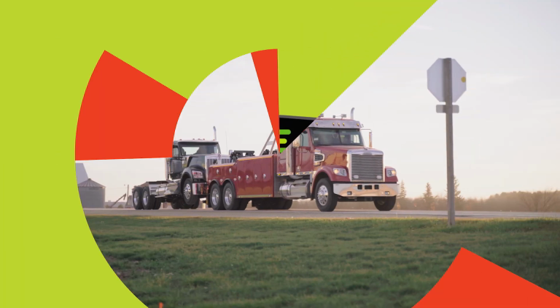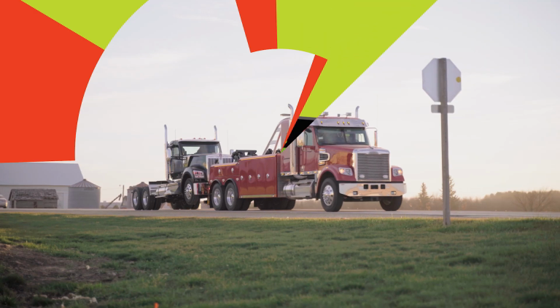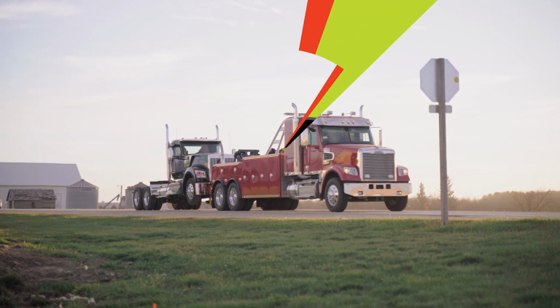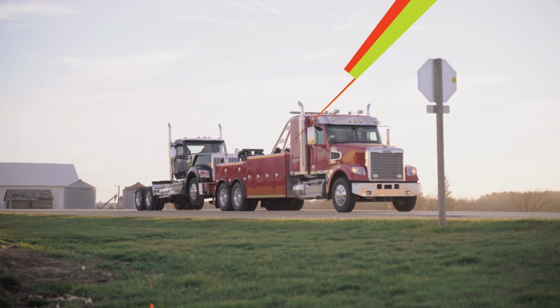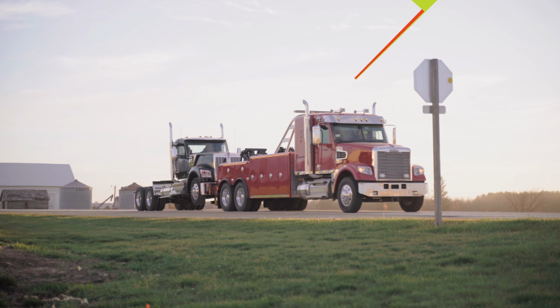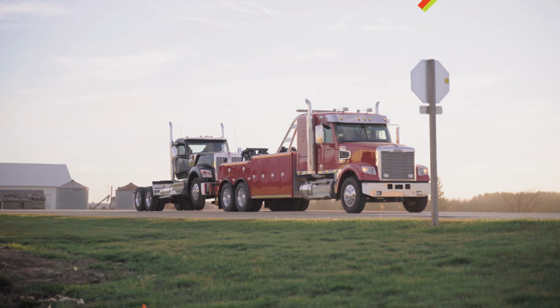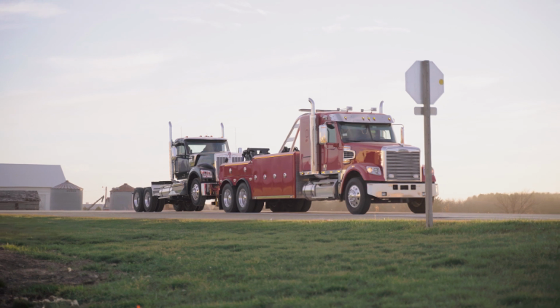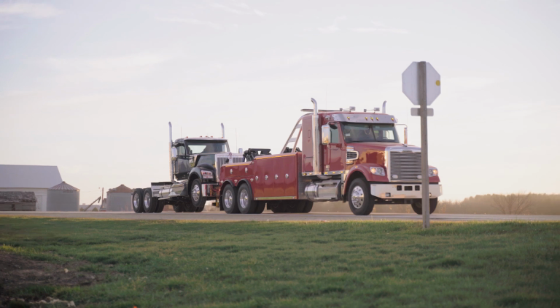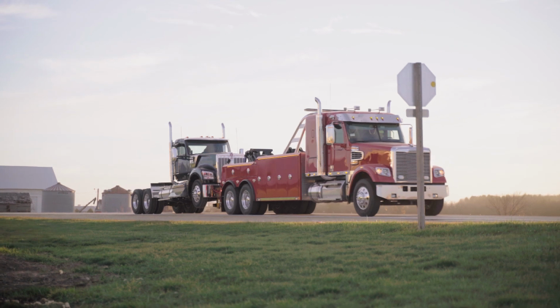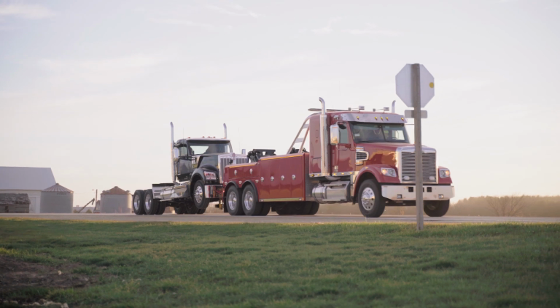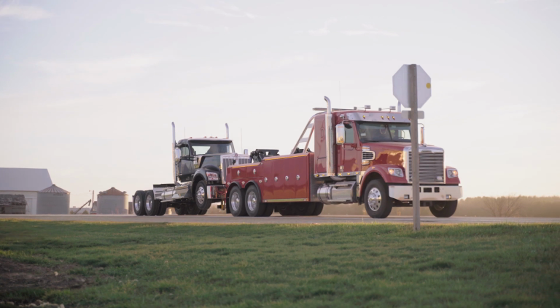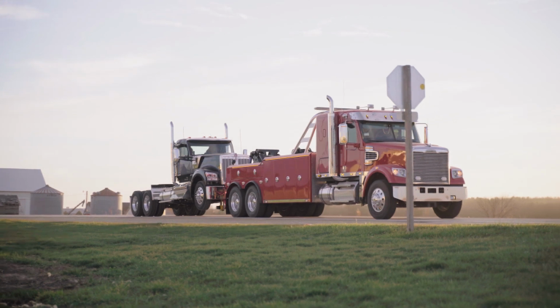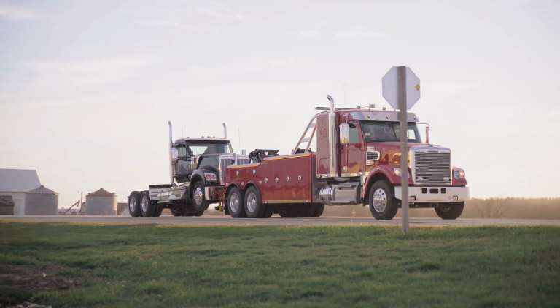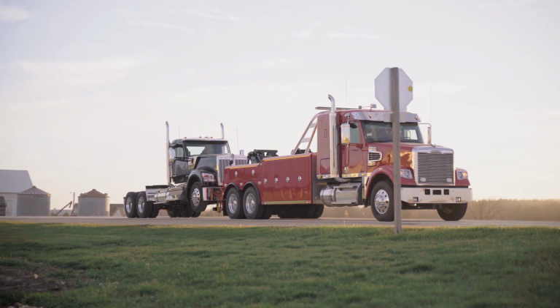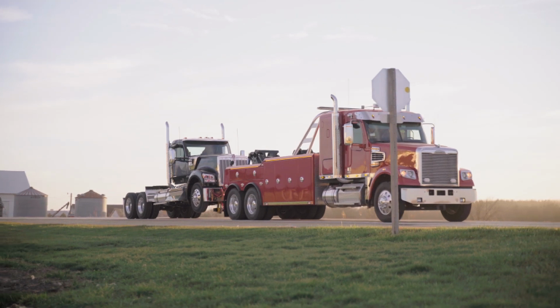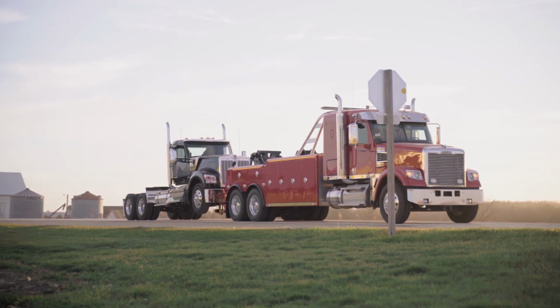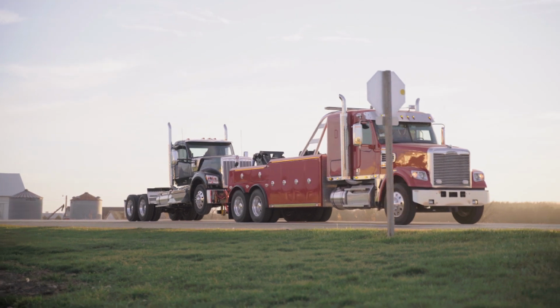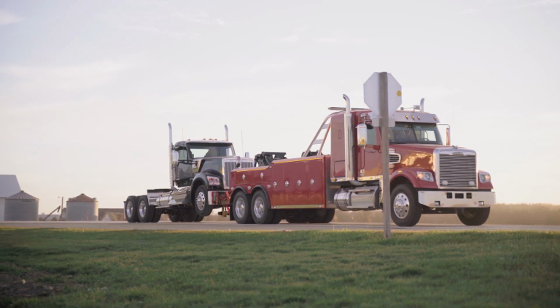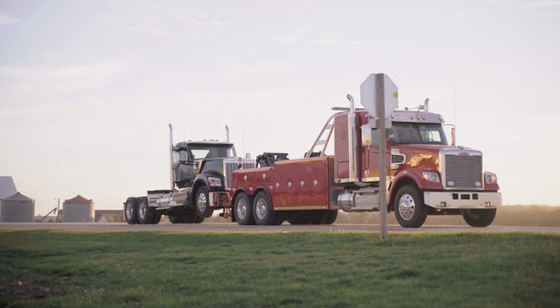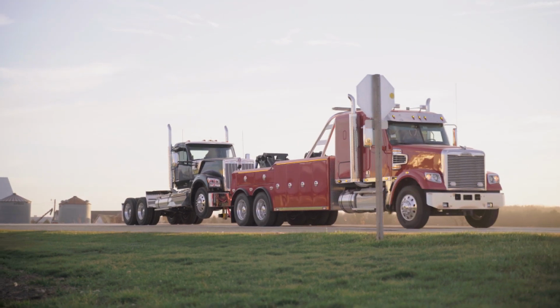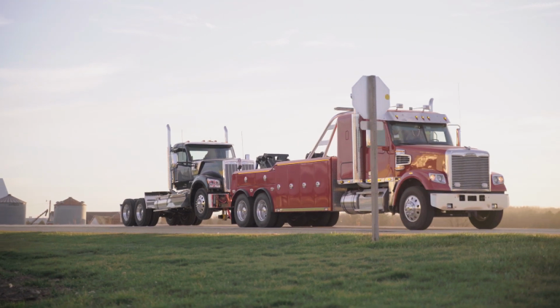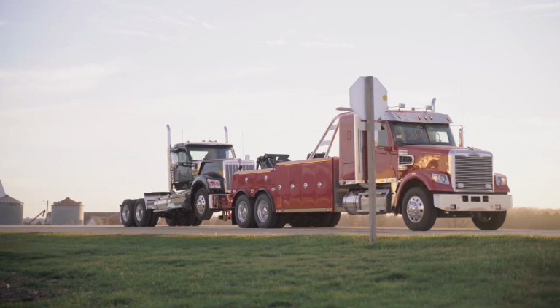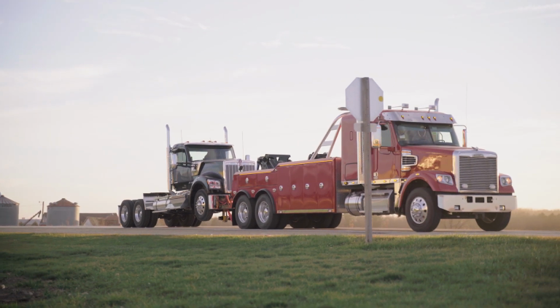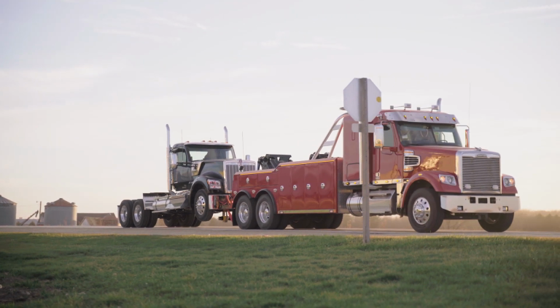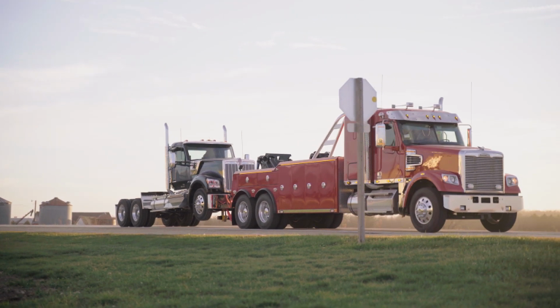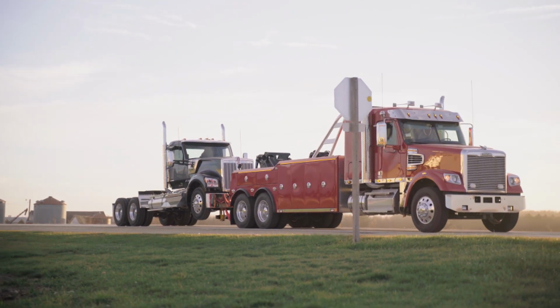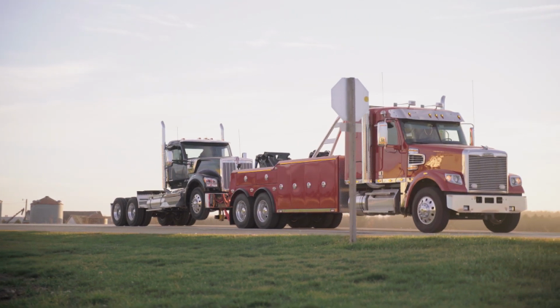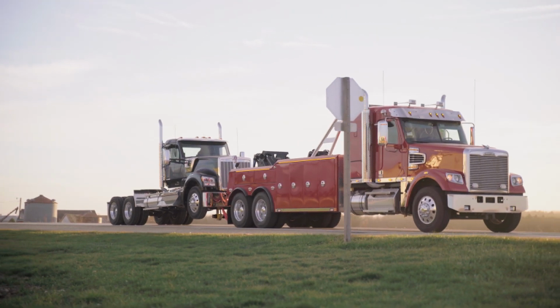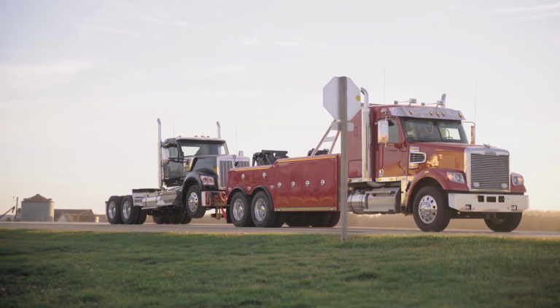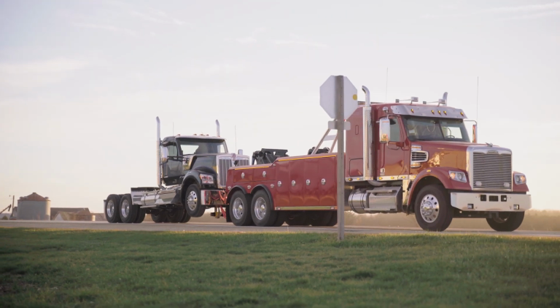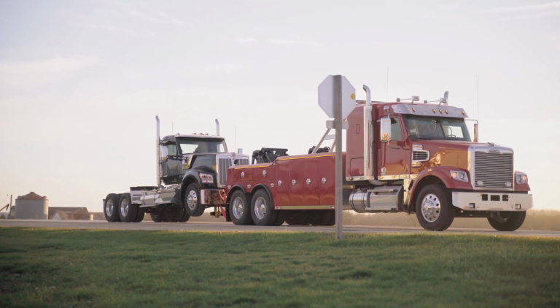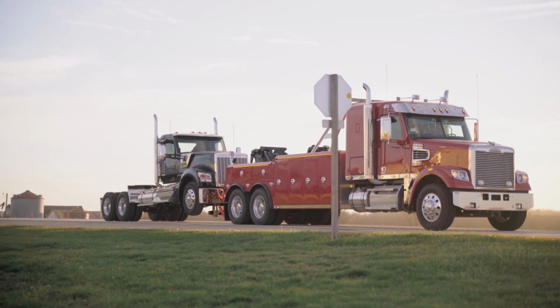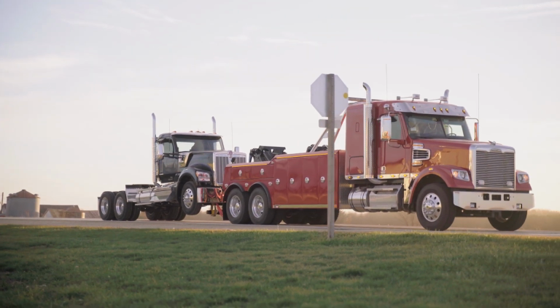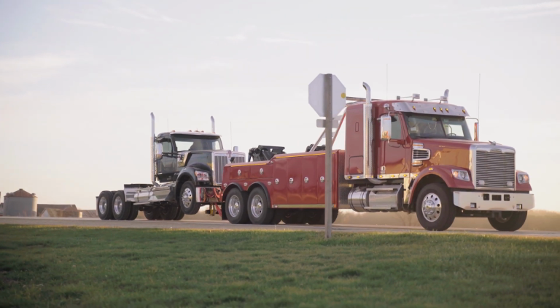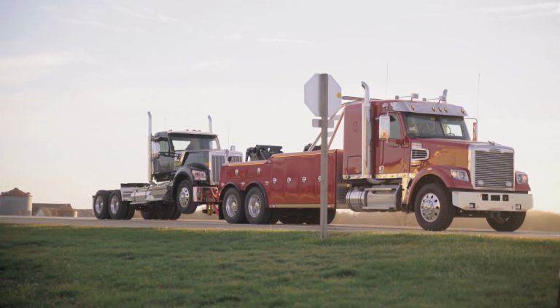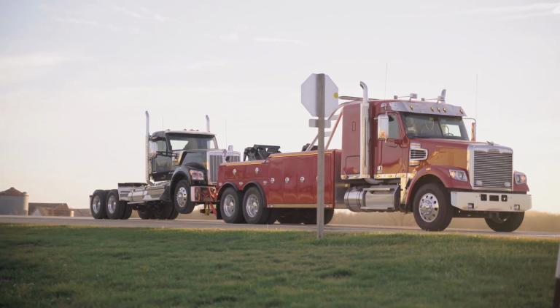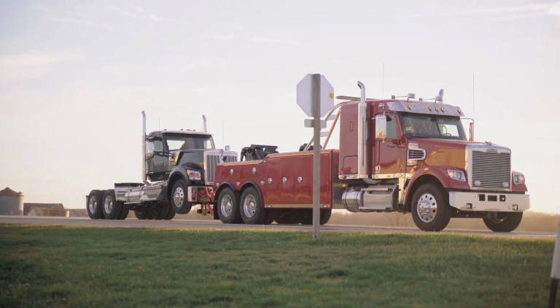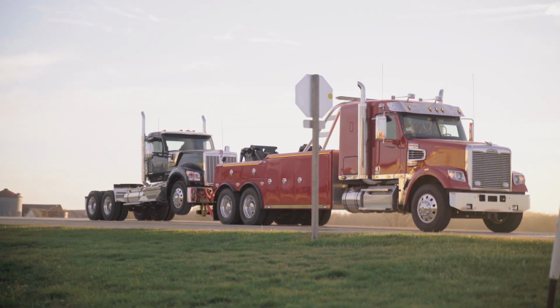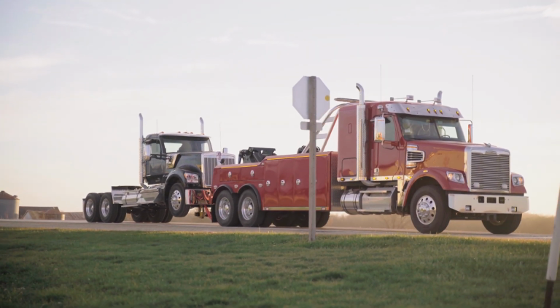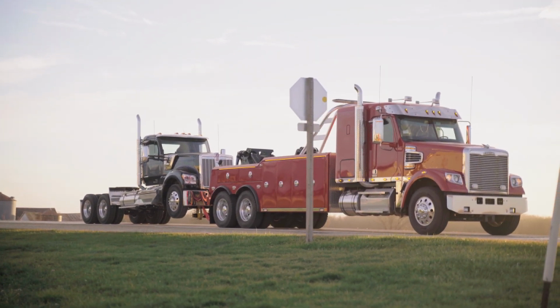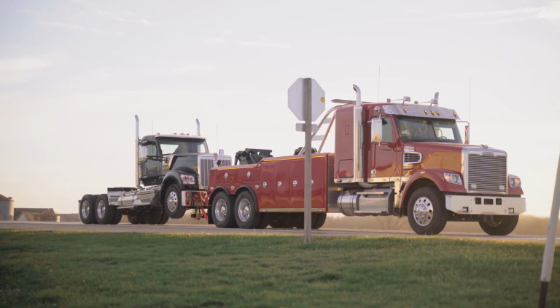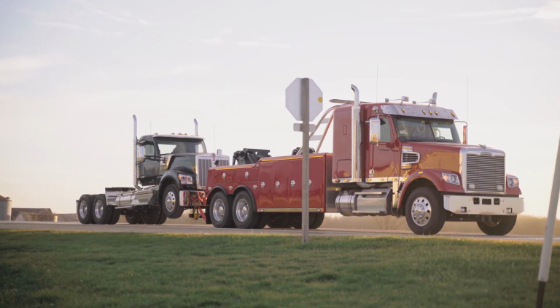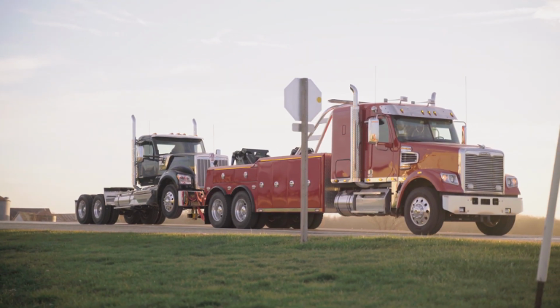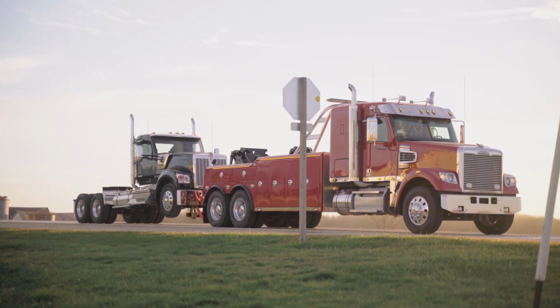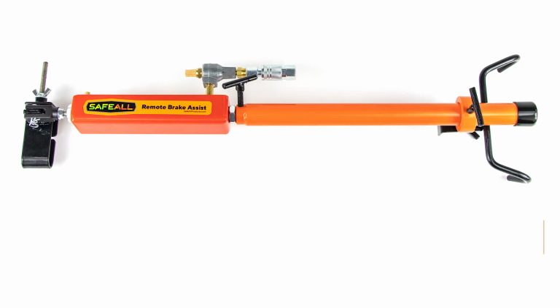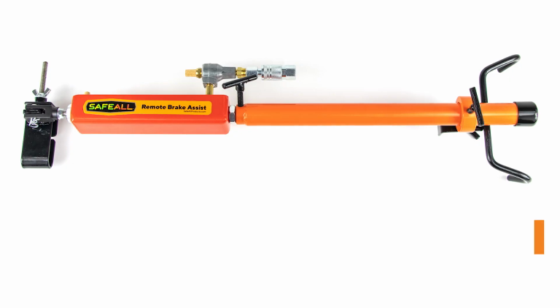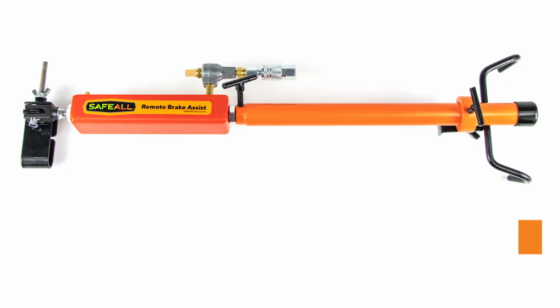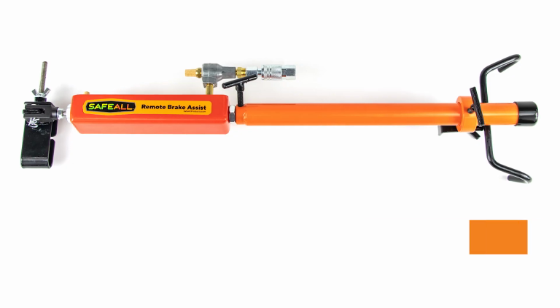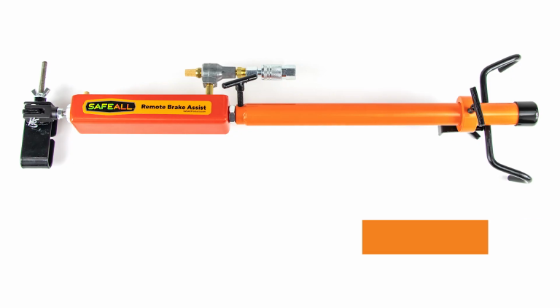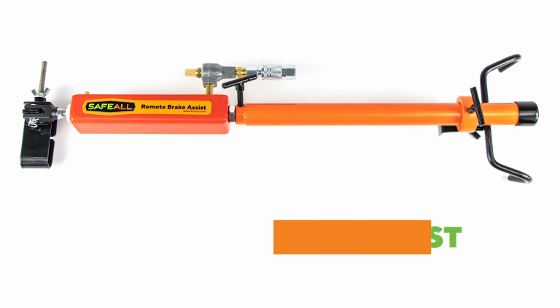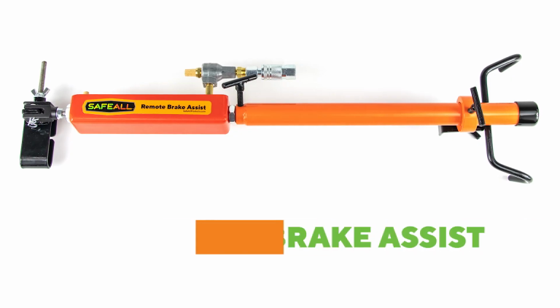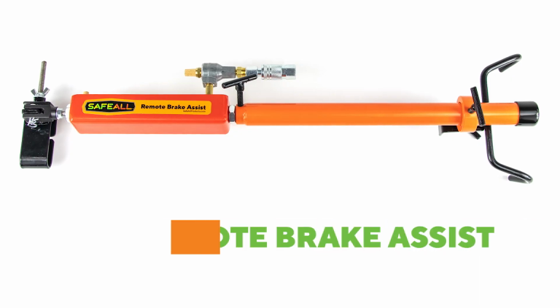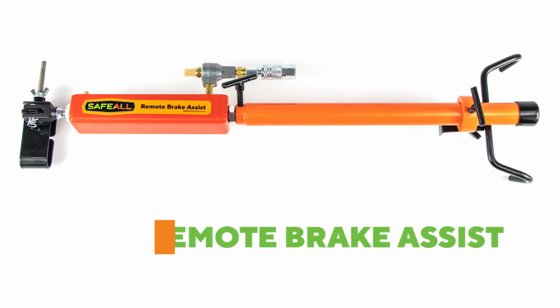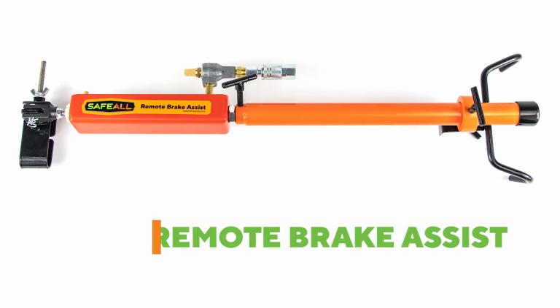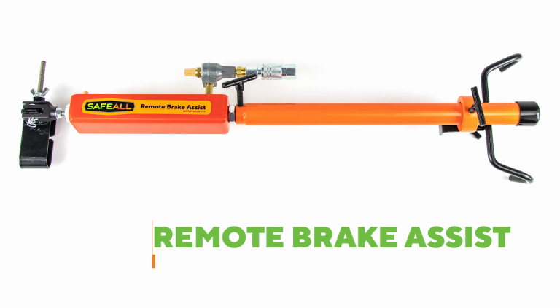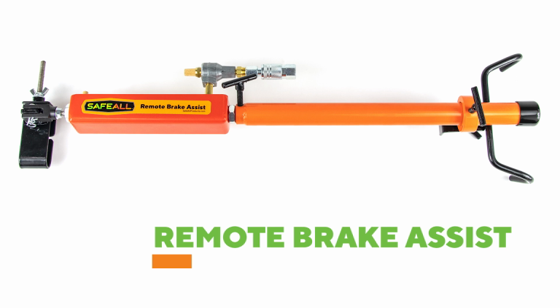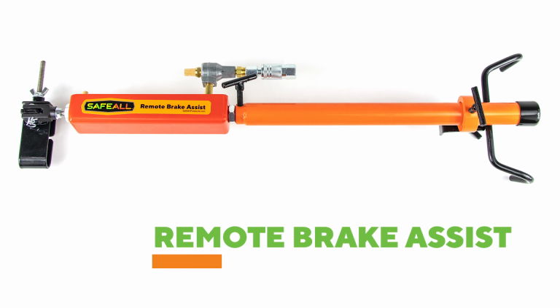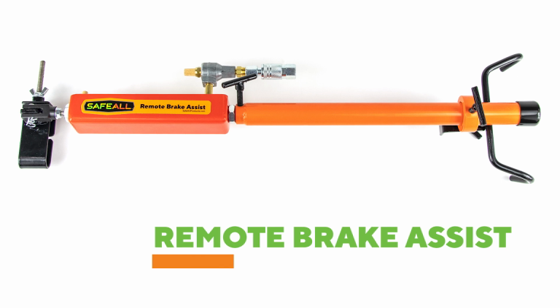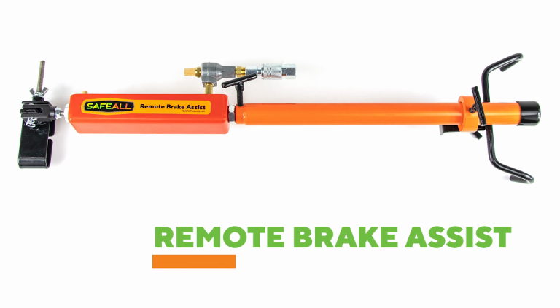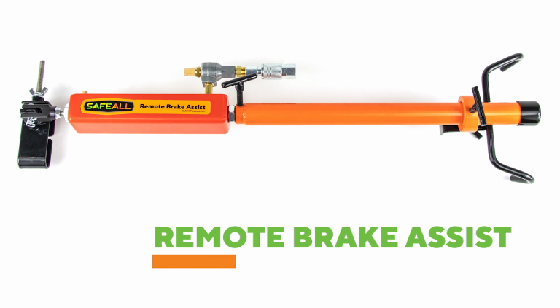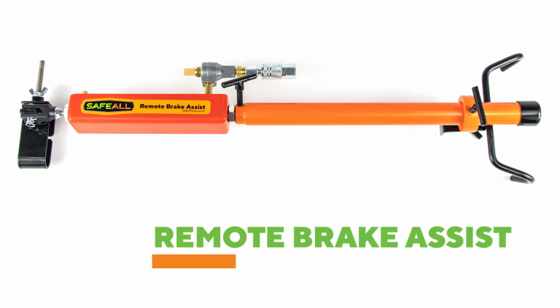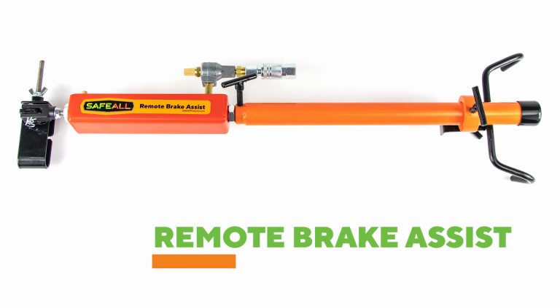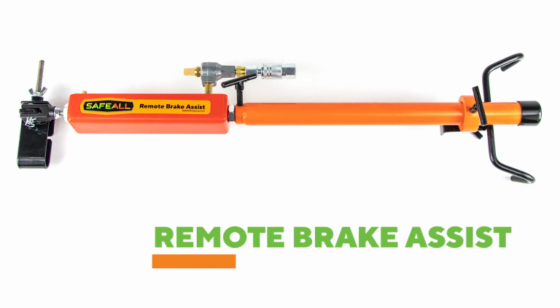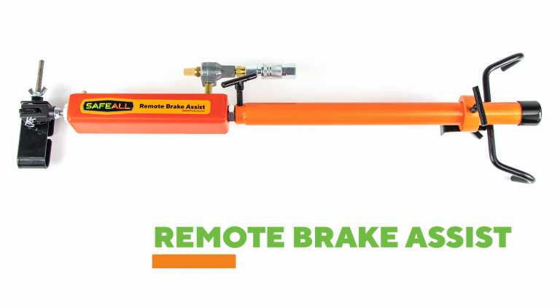Preserve your brakes, improve stopping distance, and follow federal law by using the Remote Brake Assist from Safeall.